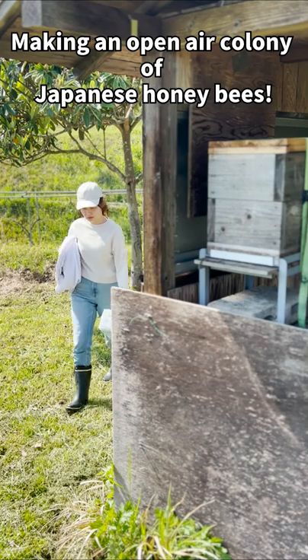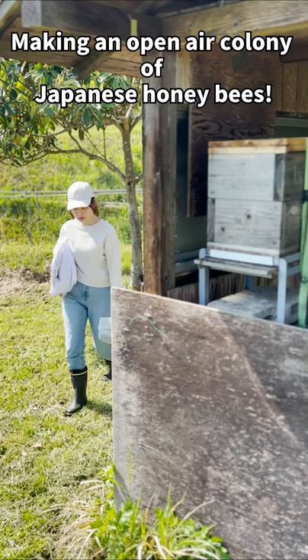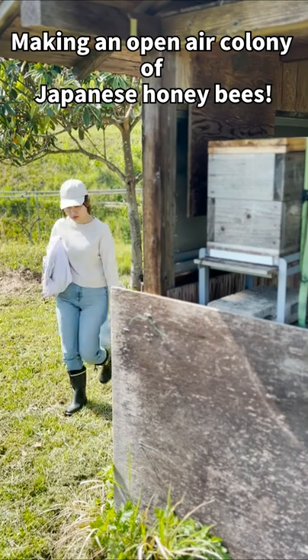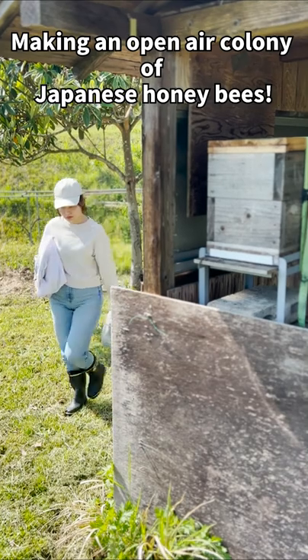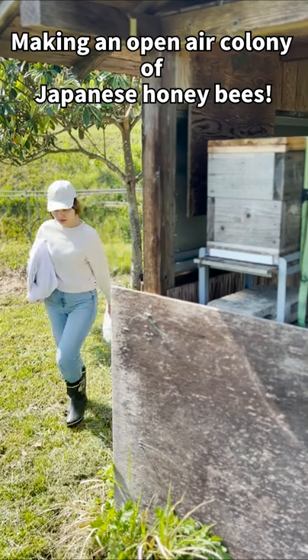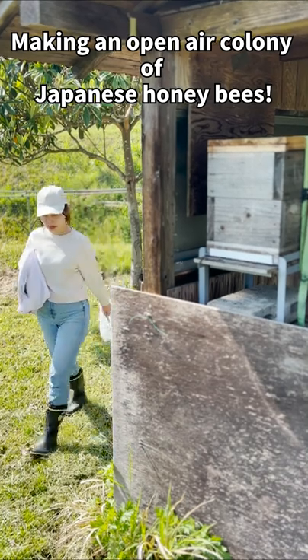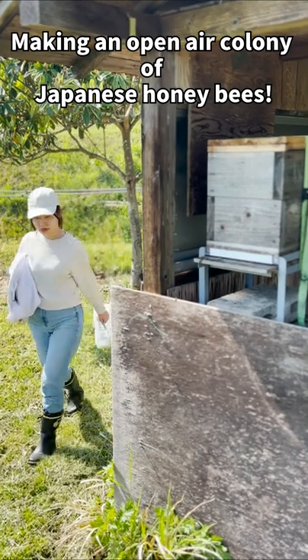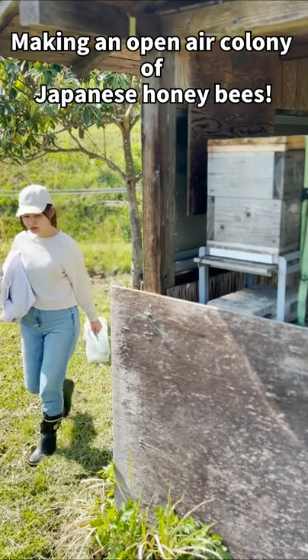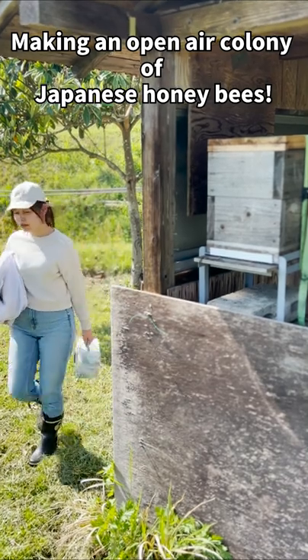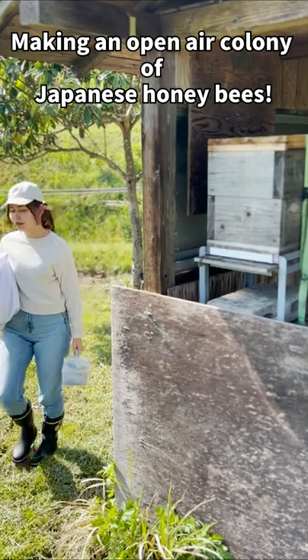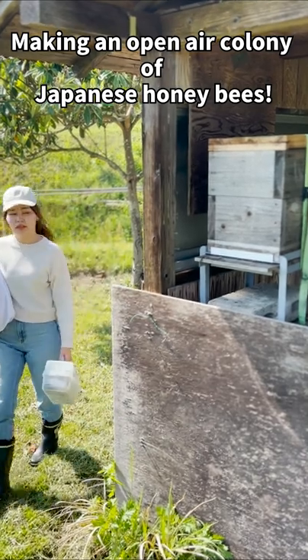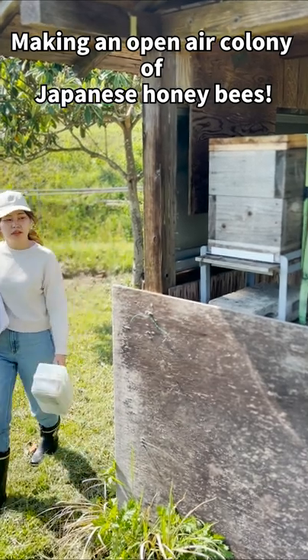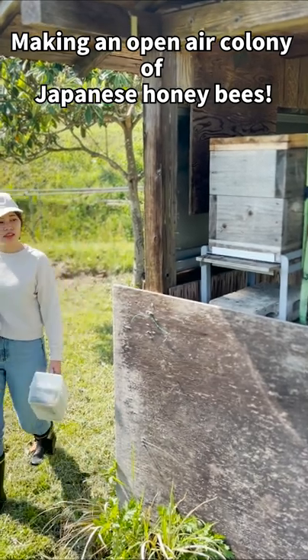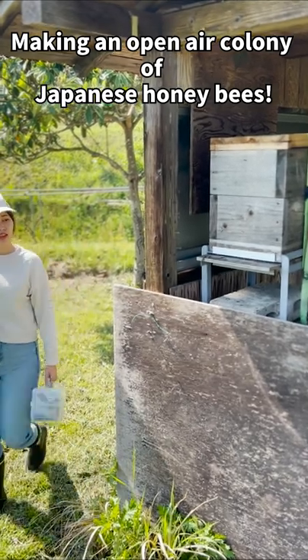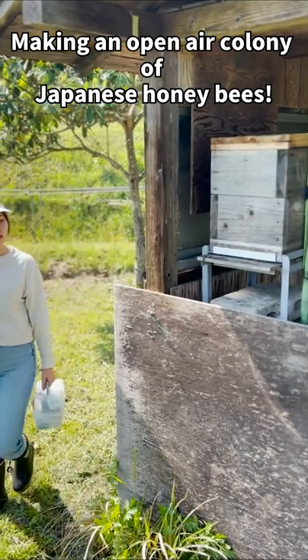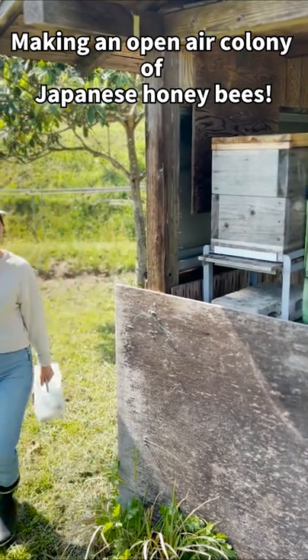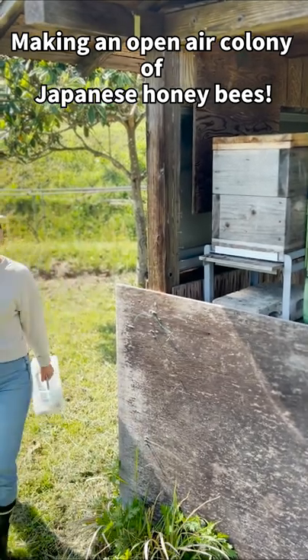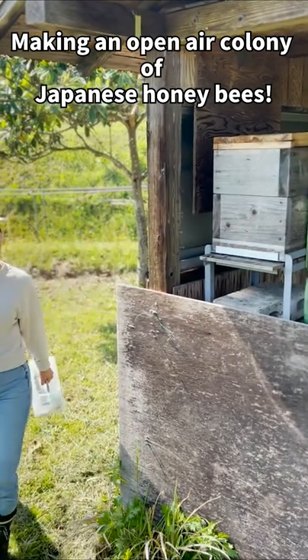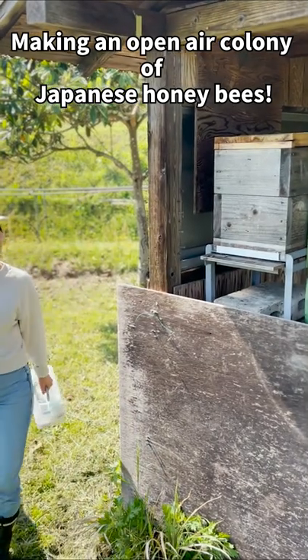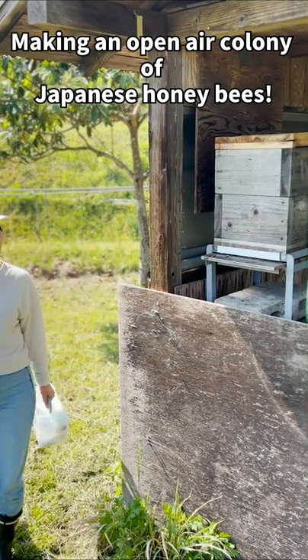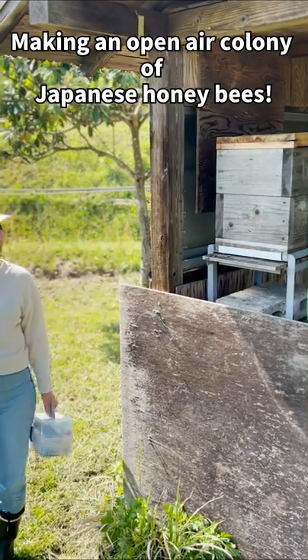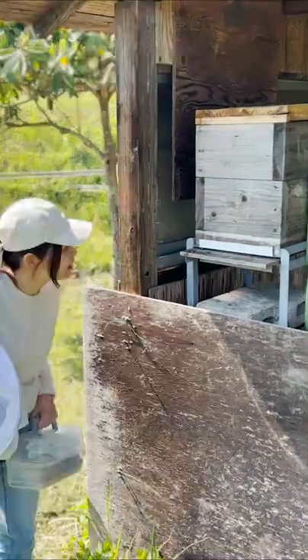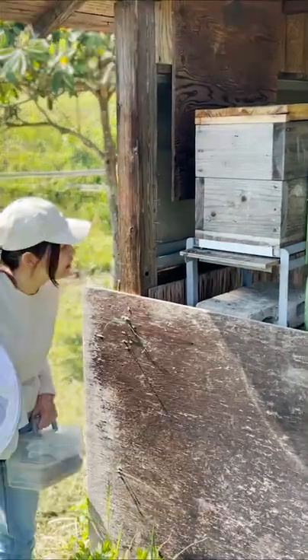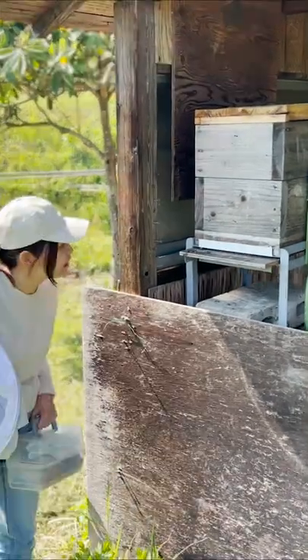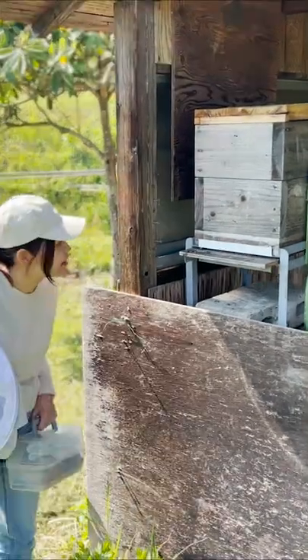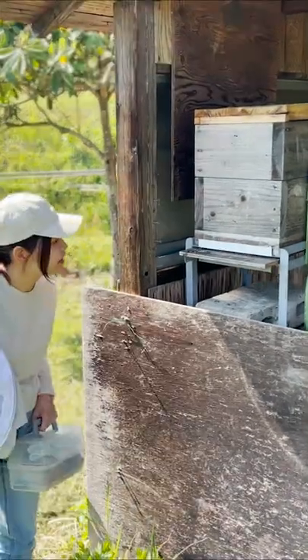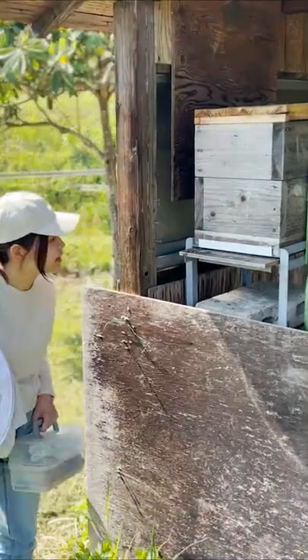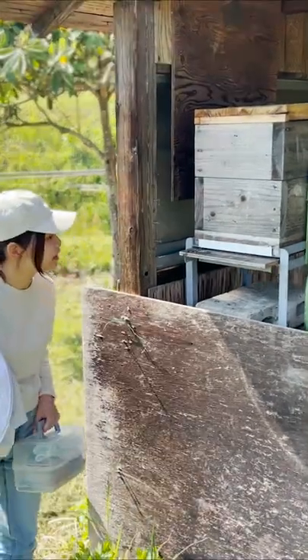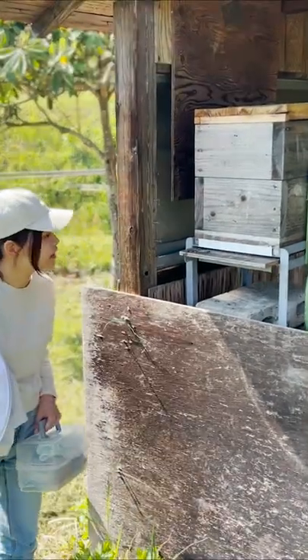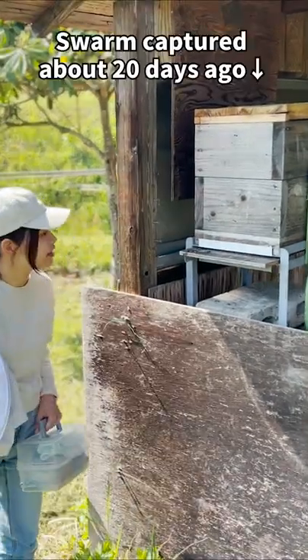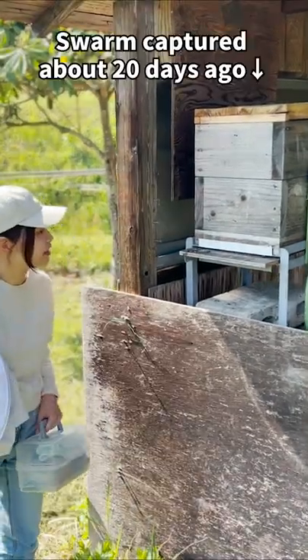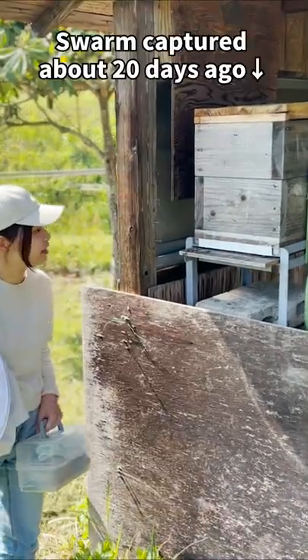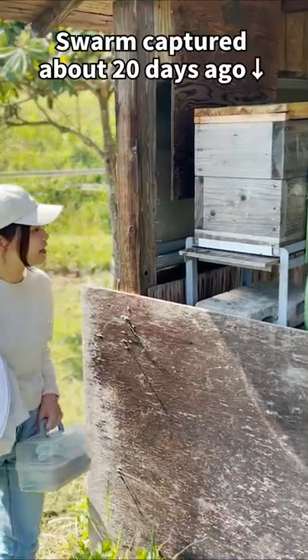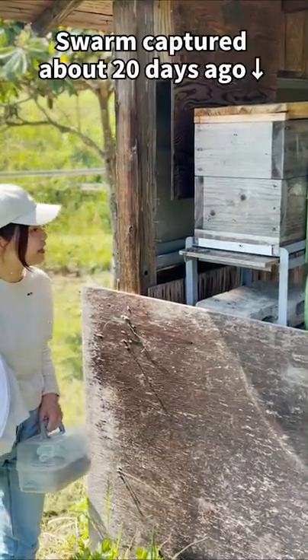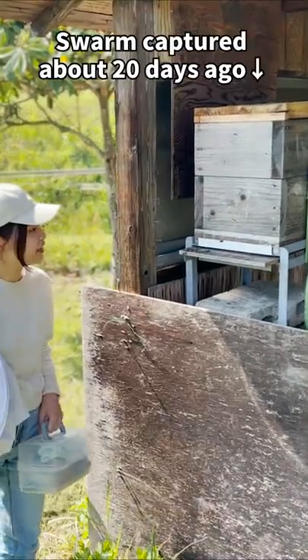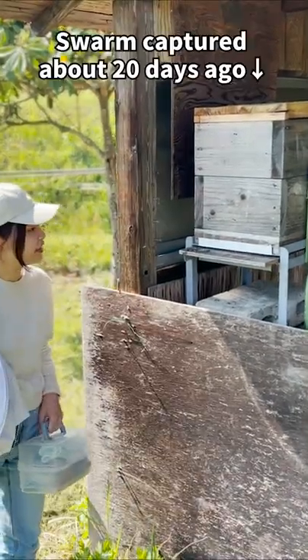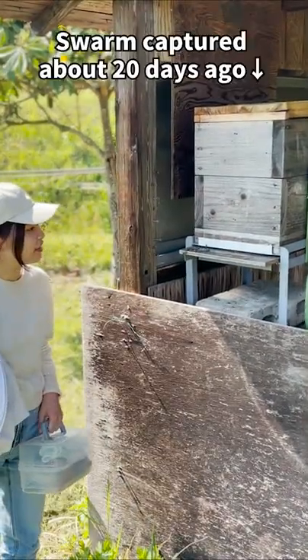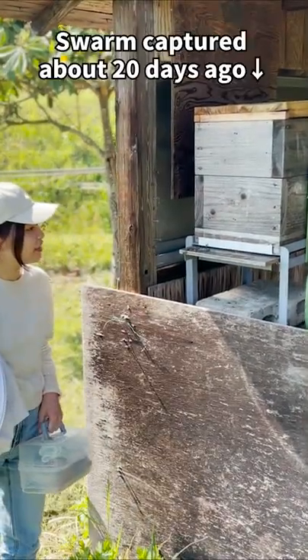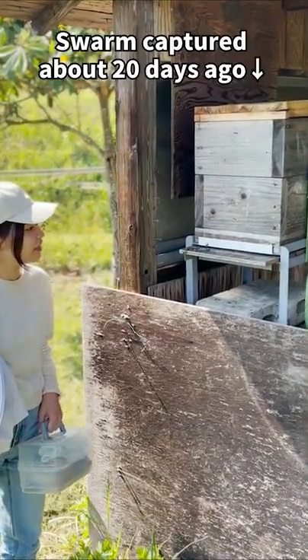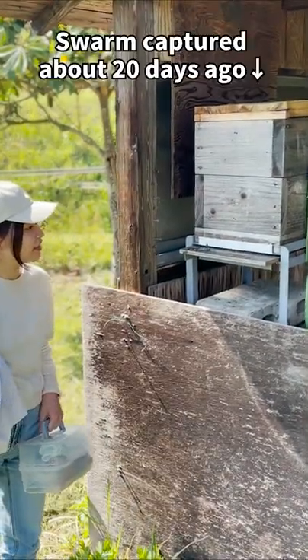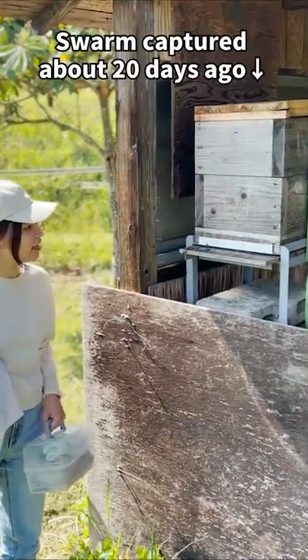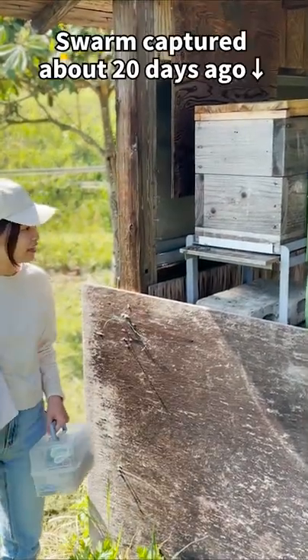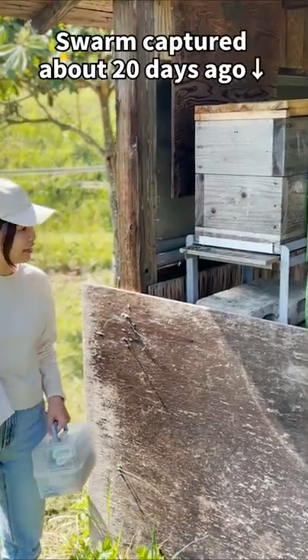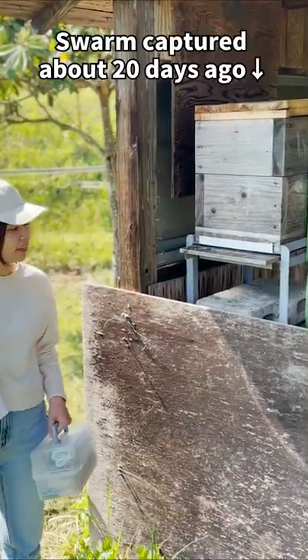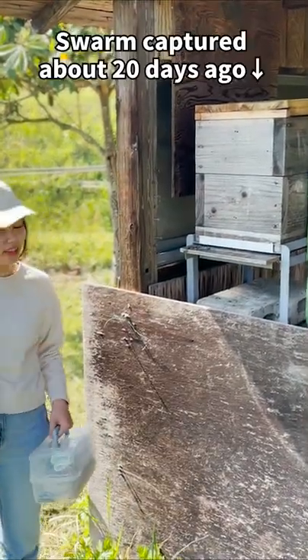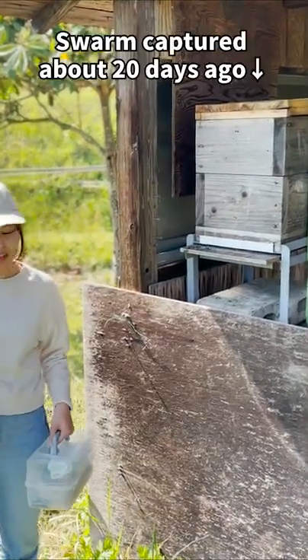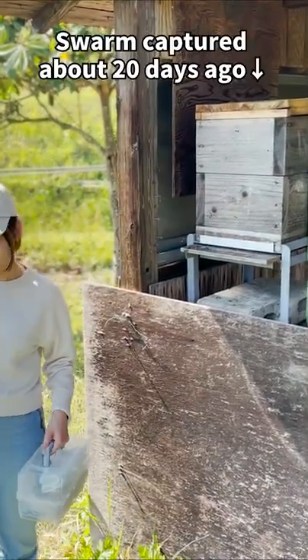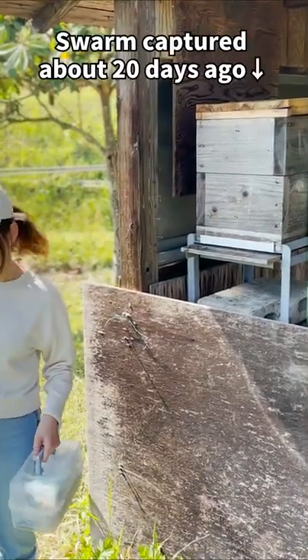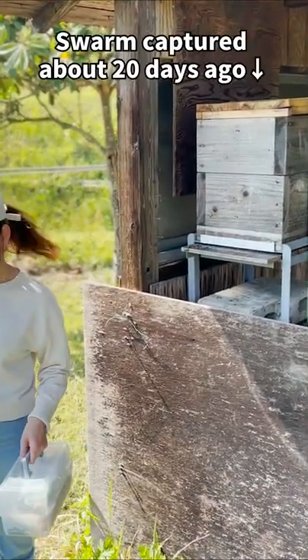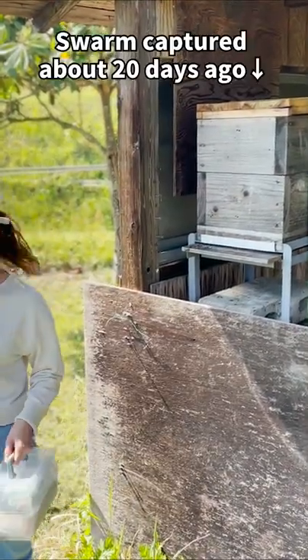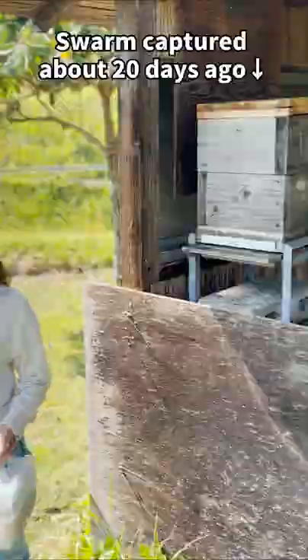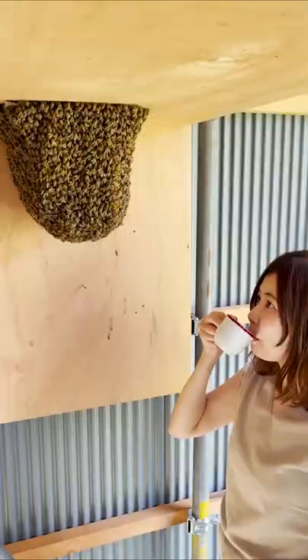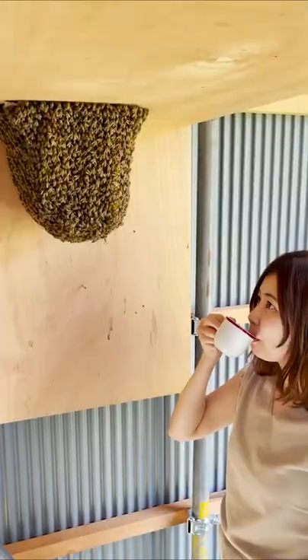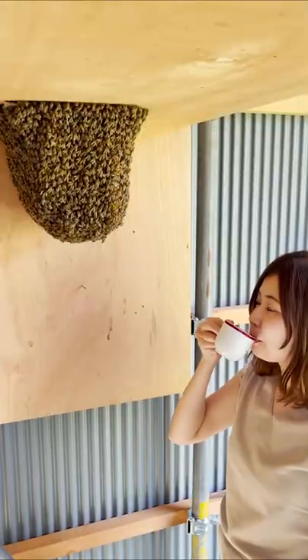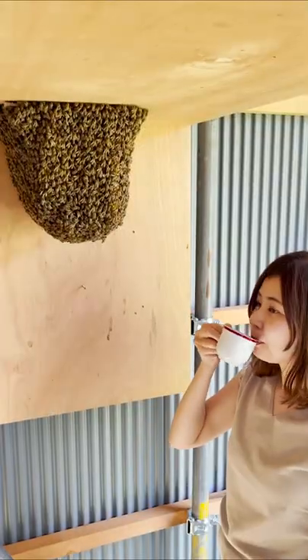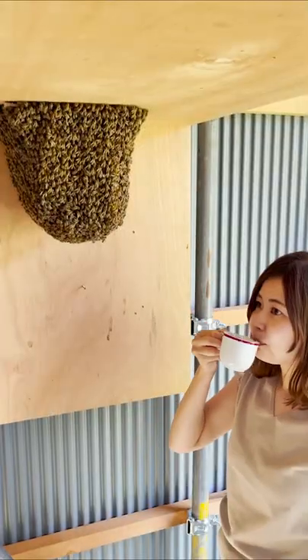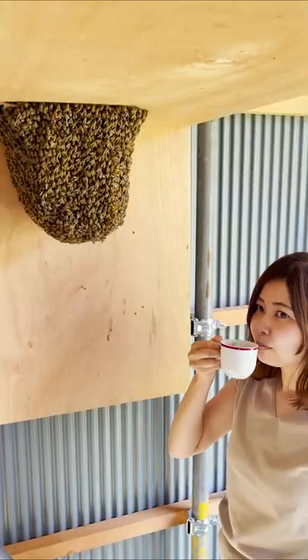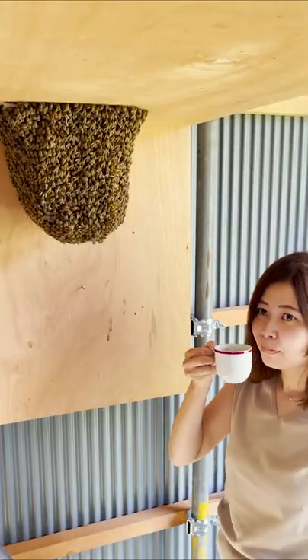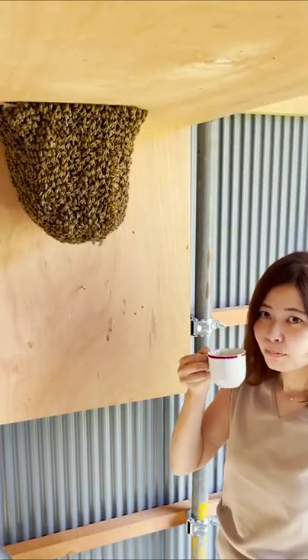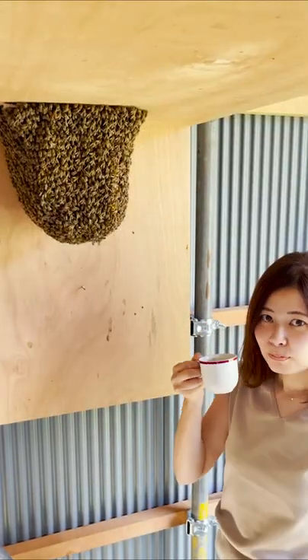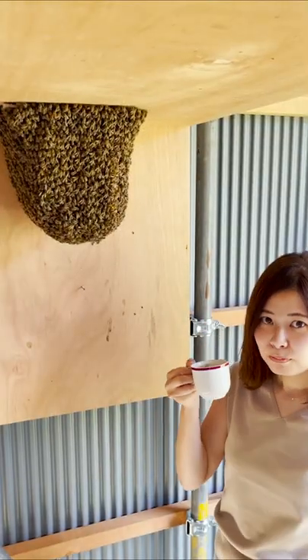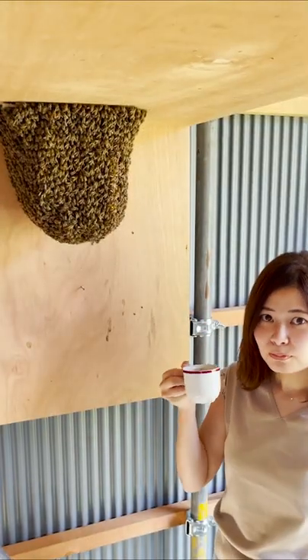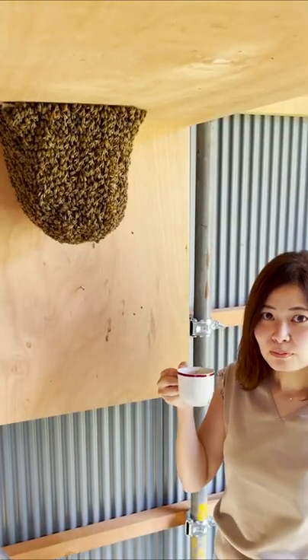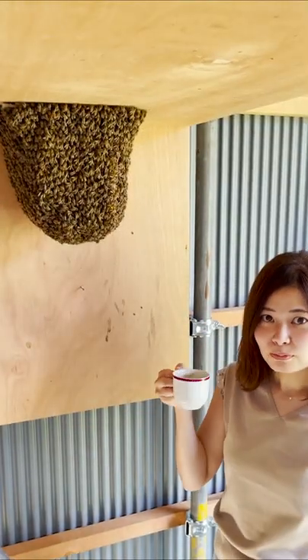Hi, I'm Mayu, a local beekeeper in Japan. Today I will make an open-air colony from one of our traditional hives. It's really easy to do.